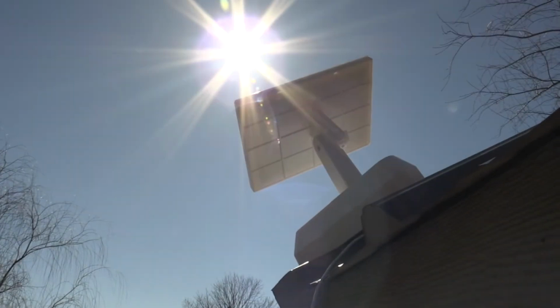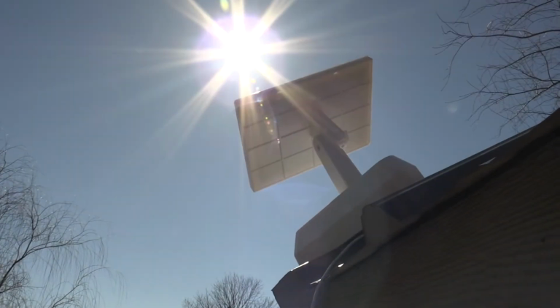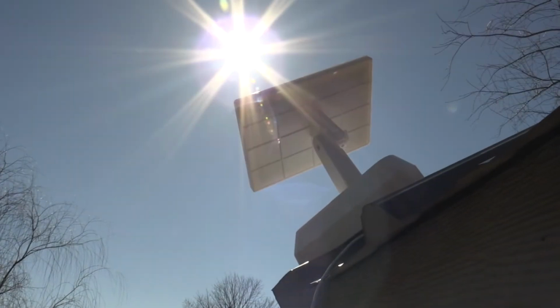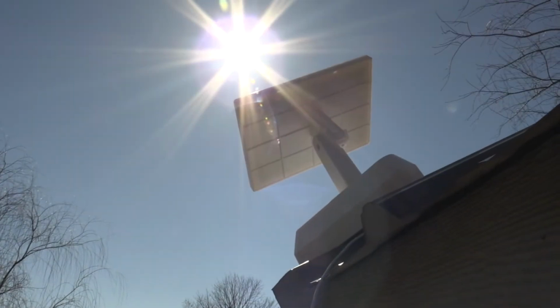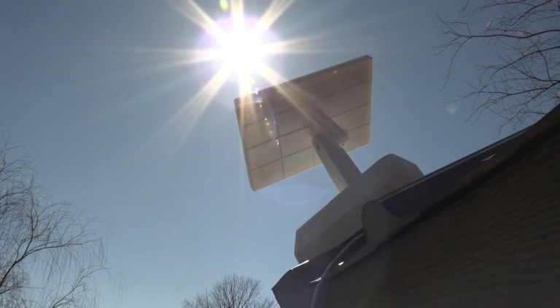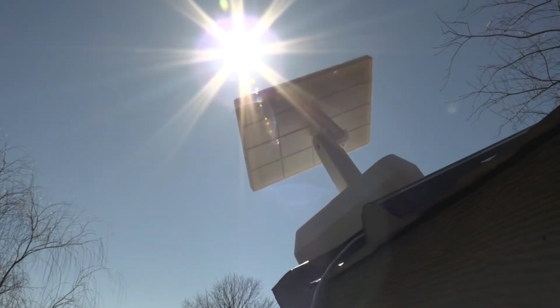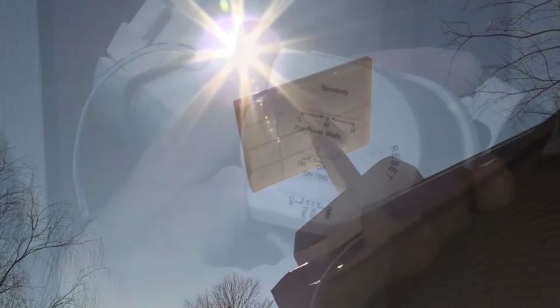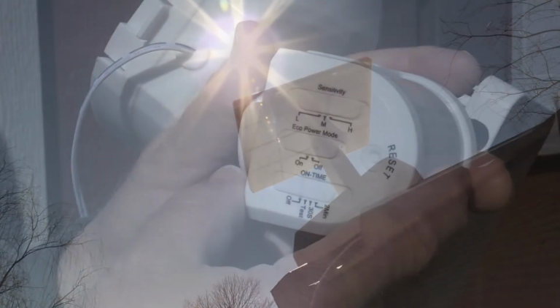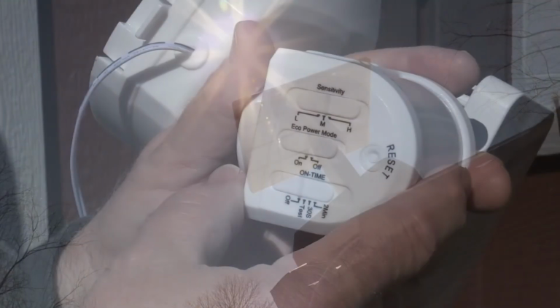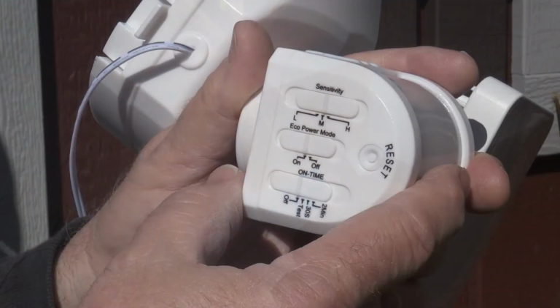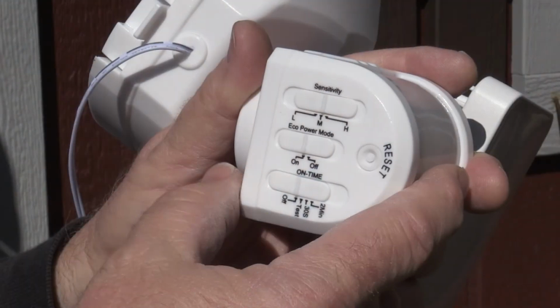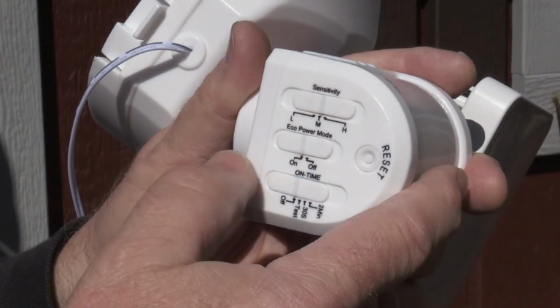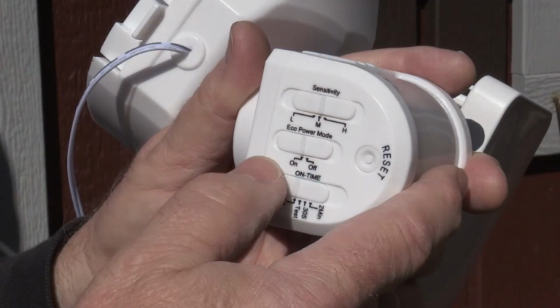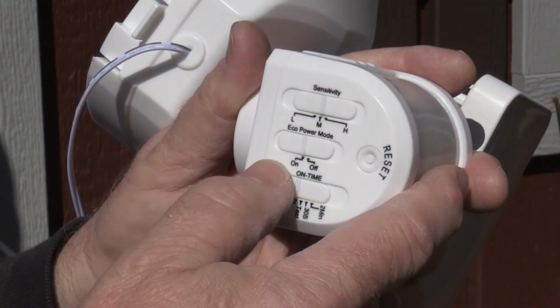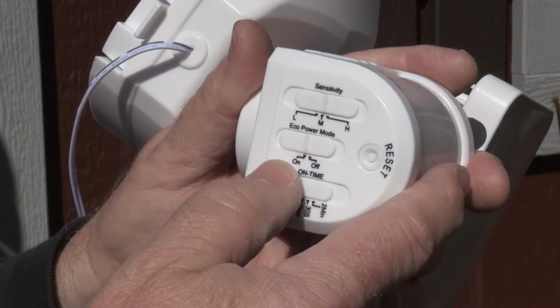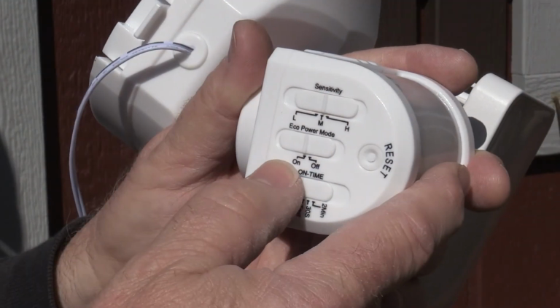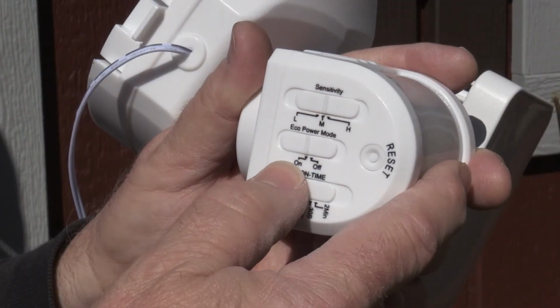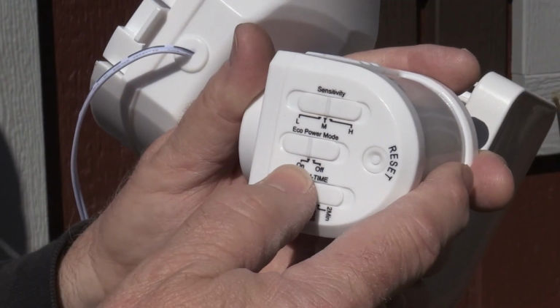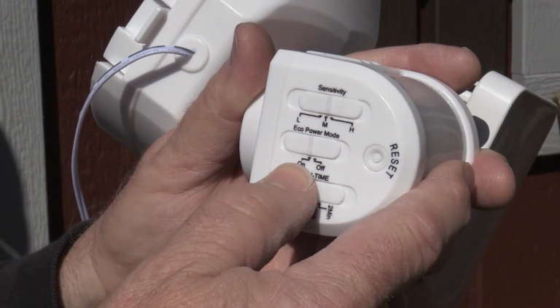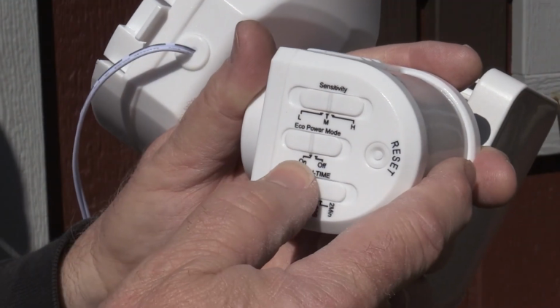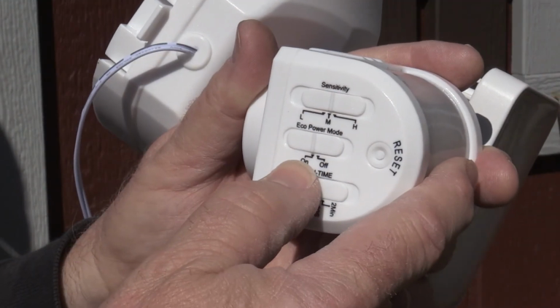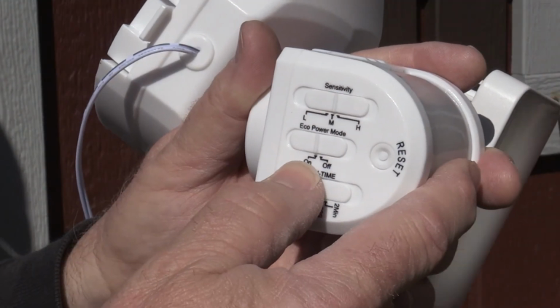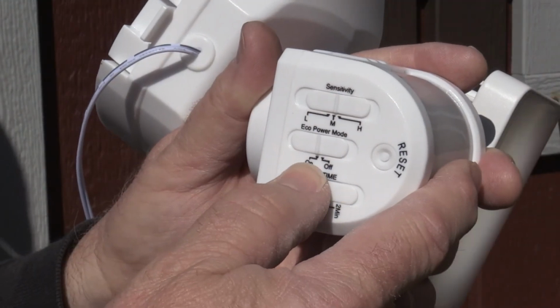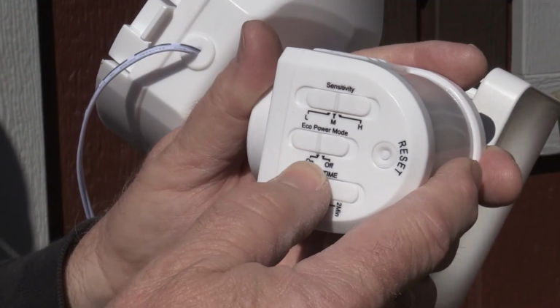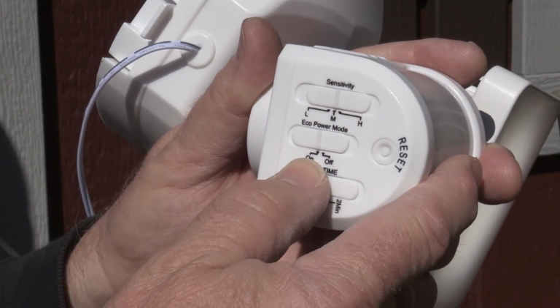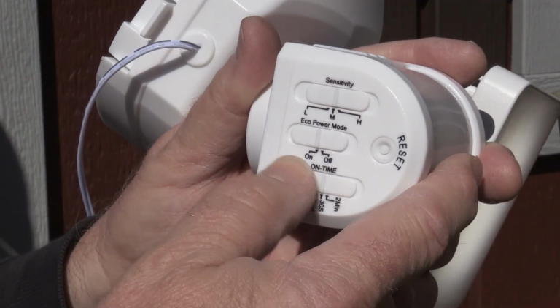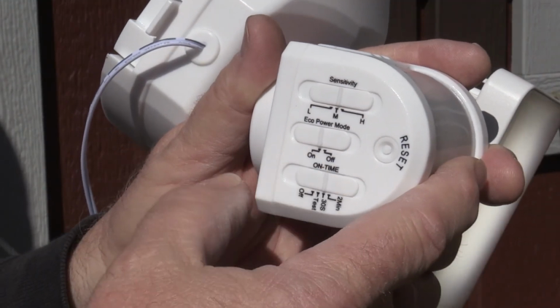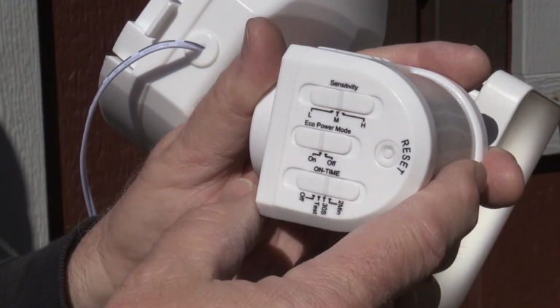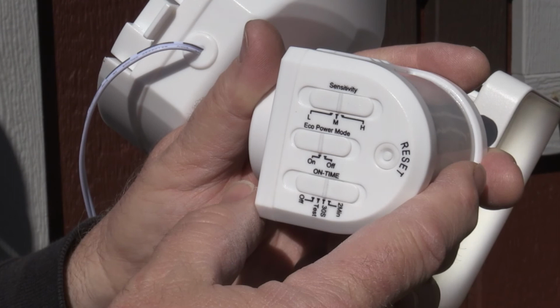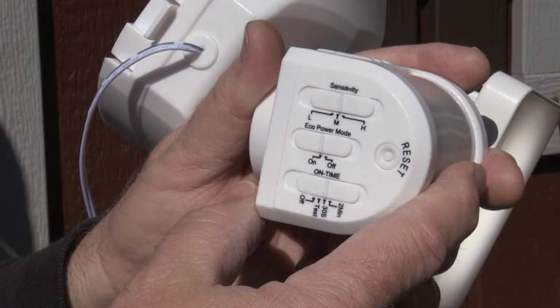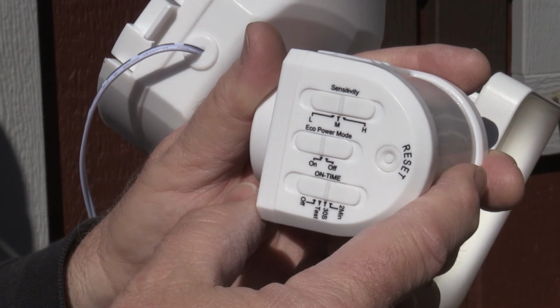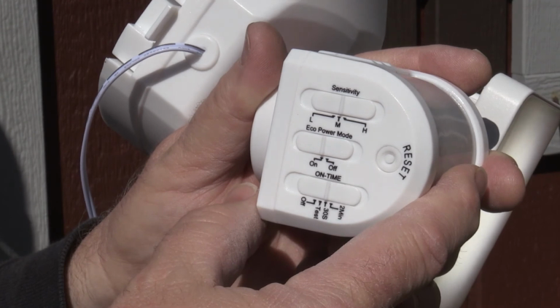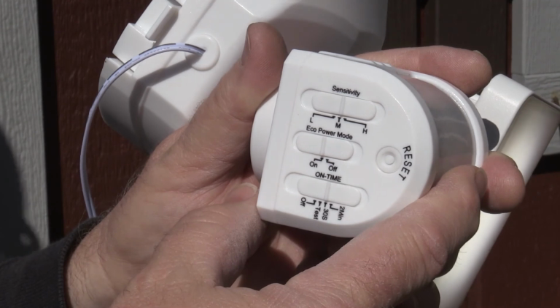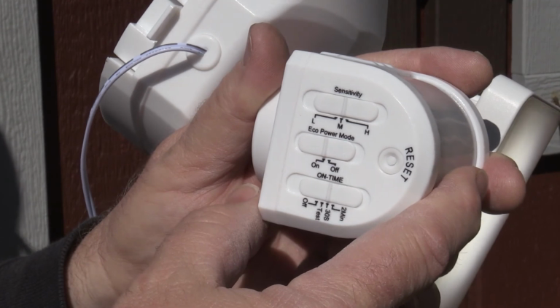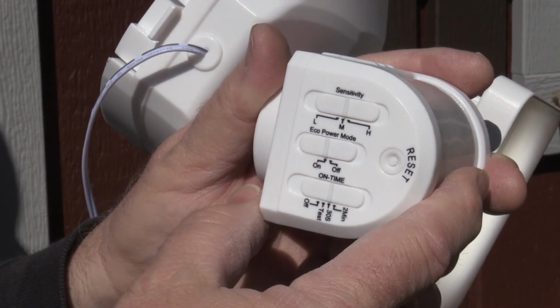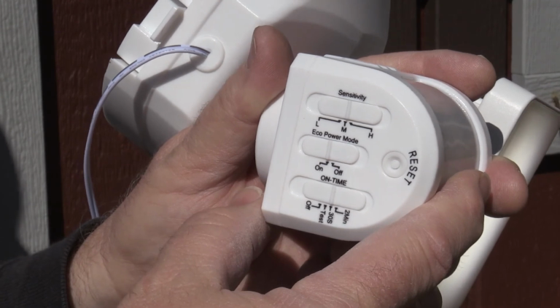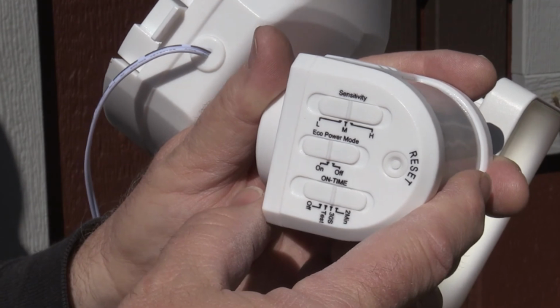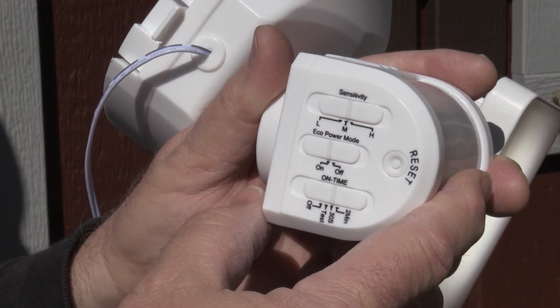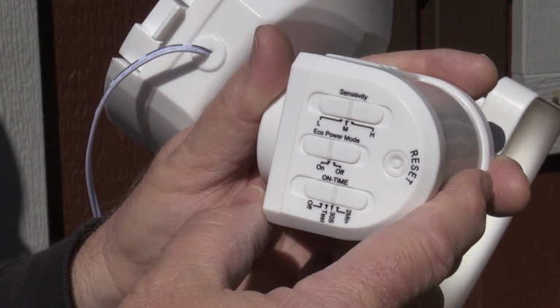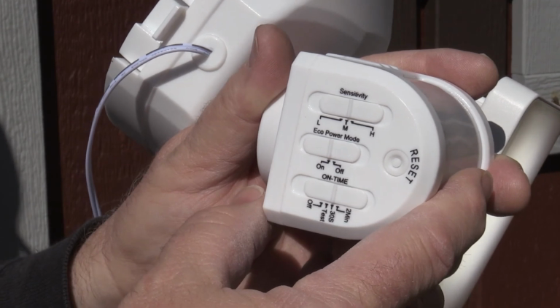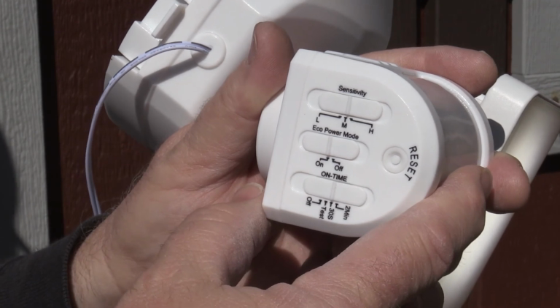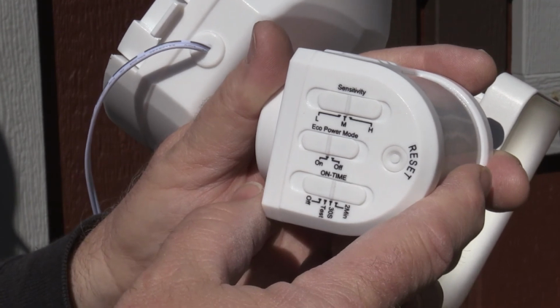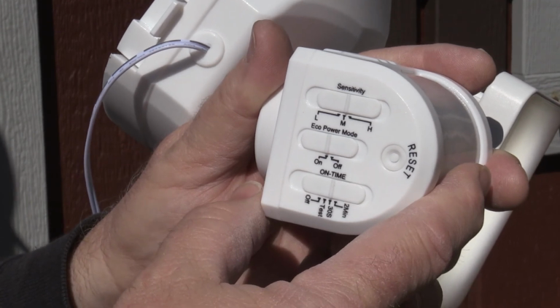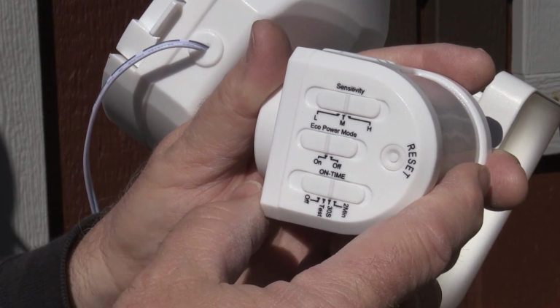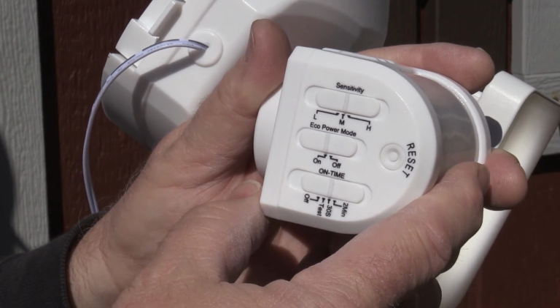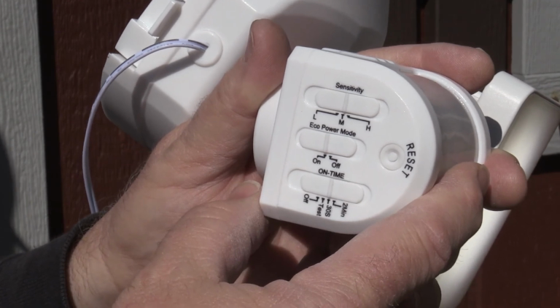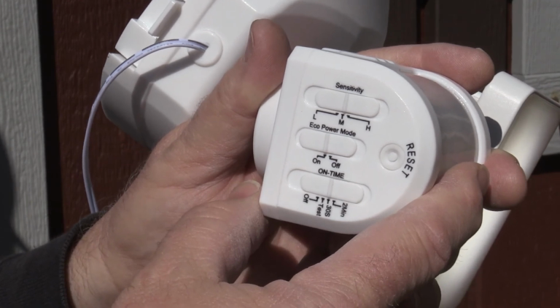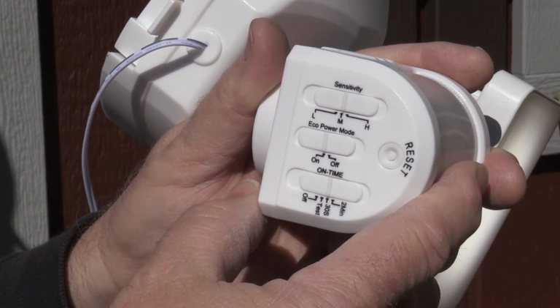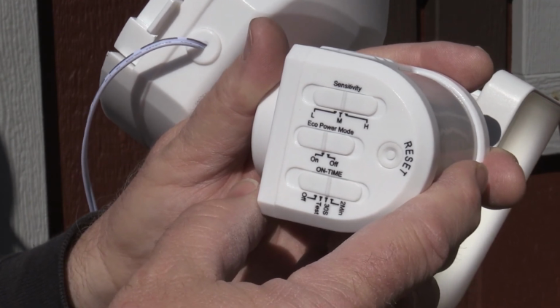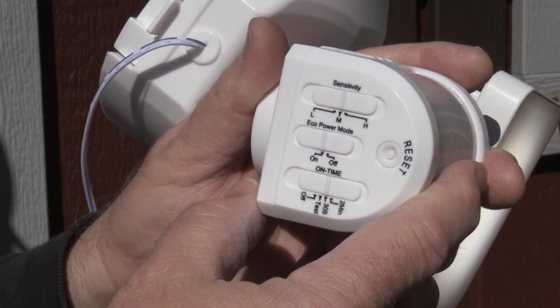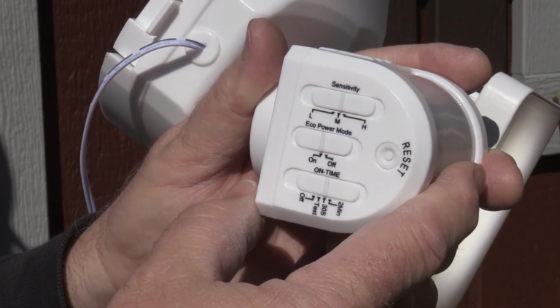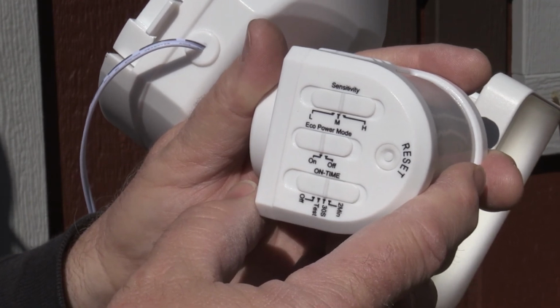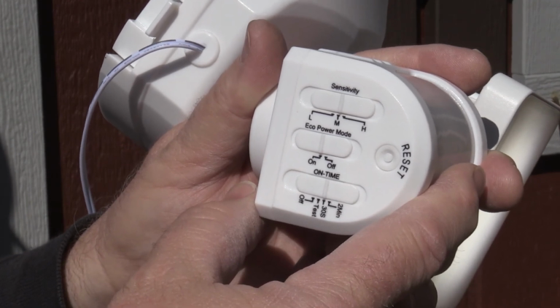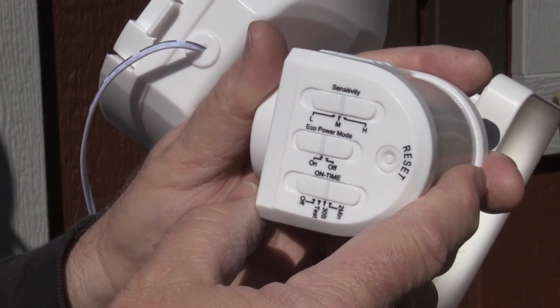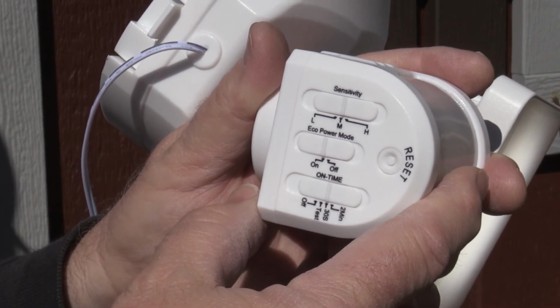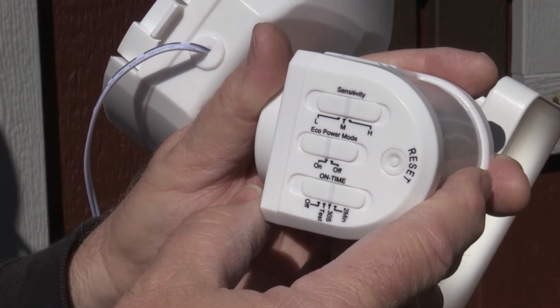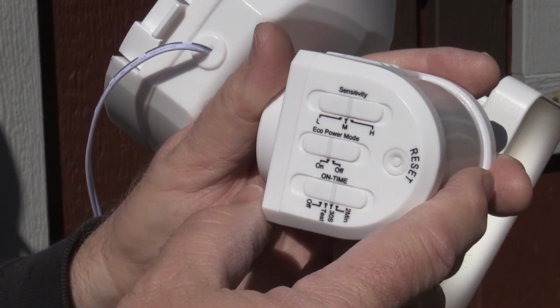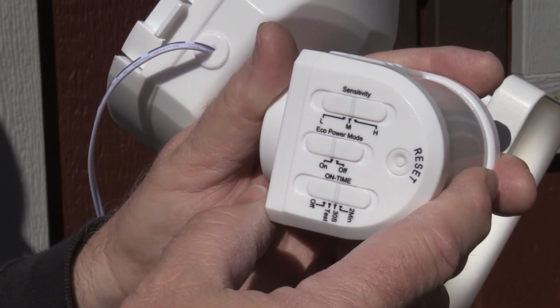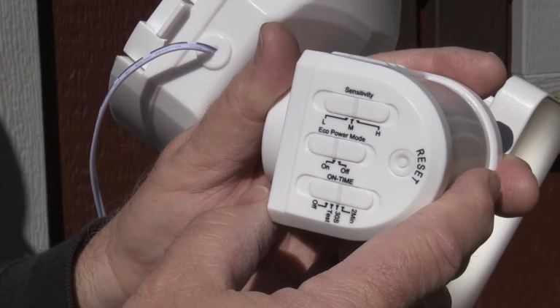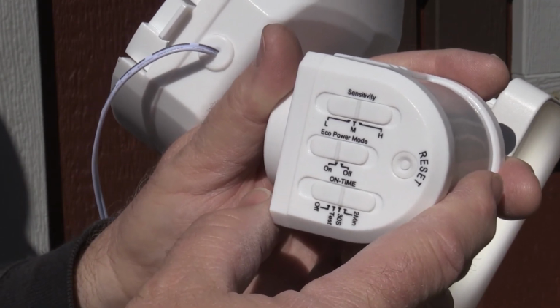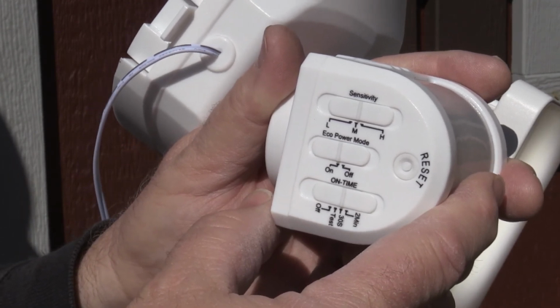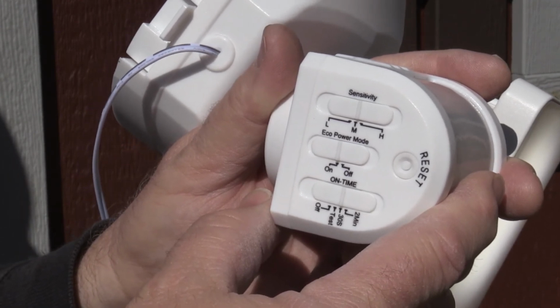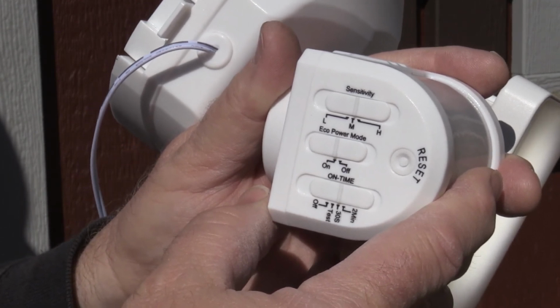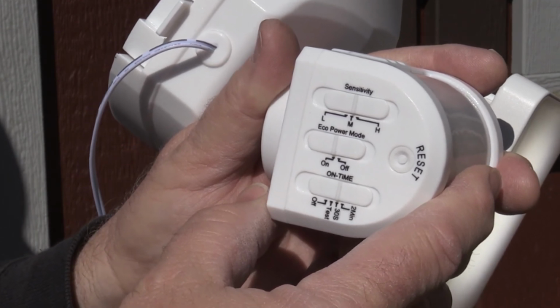After the initial charge is complete, set the on time switch to 30 seconds or two minutes.